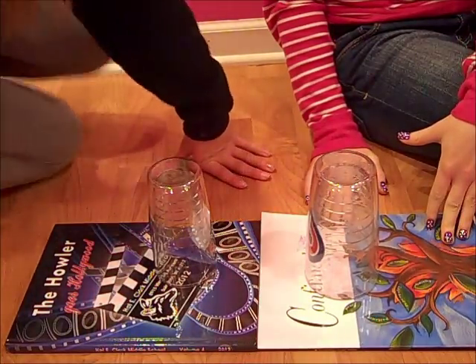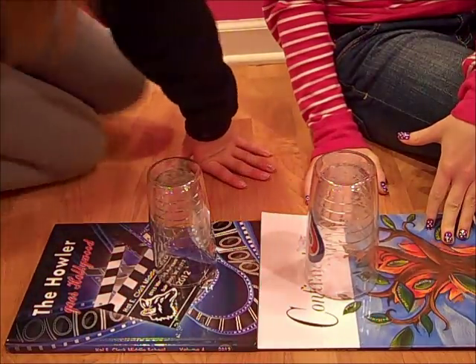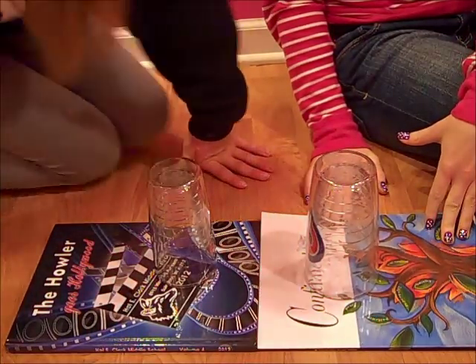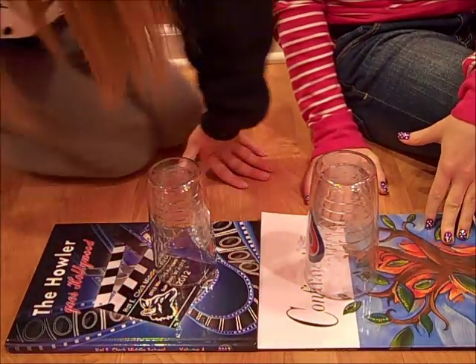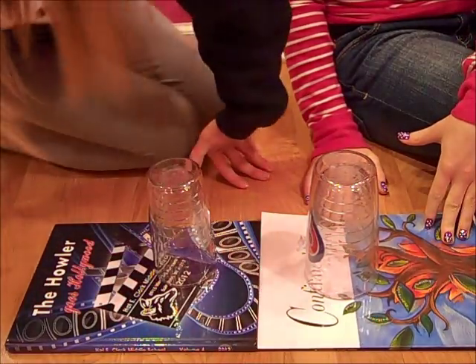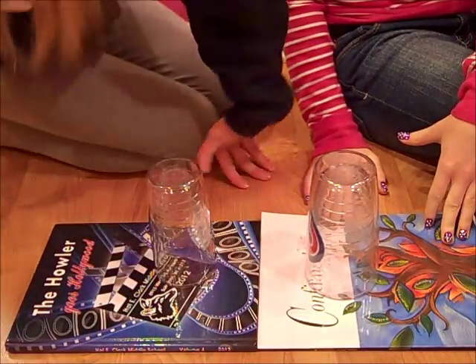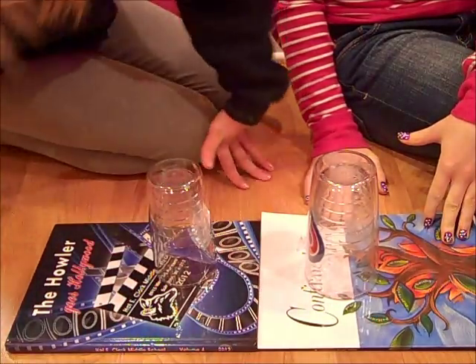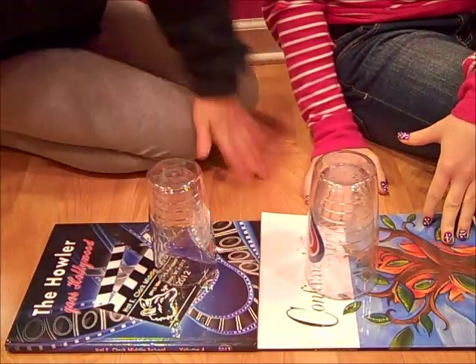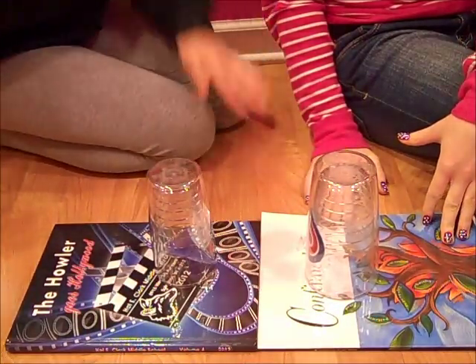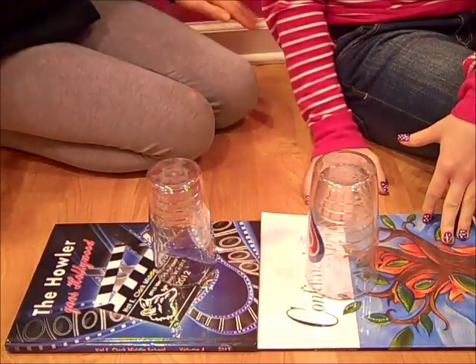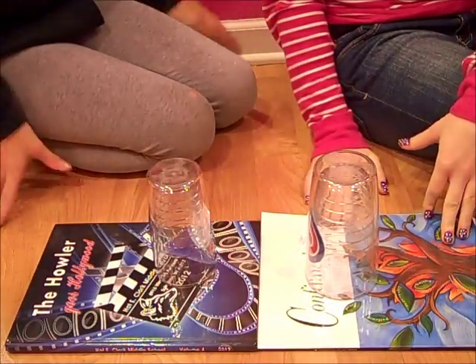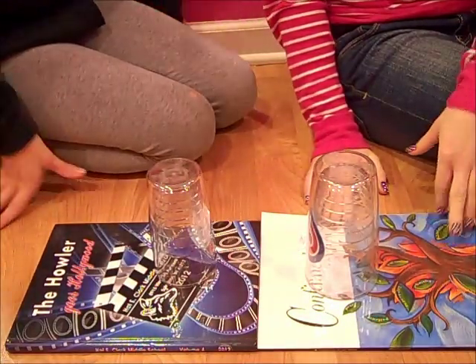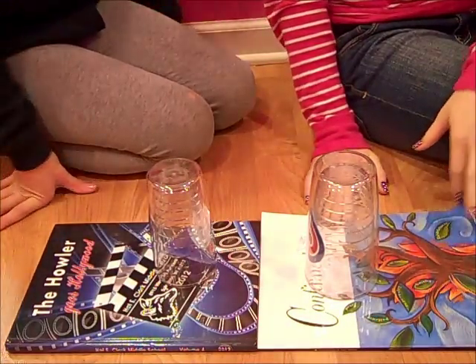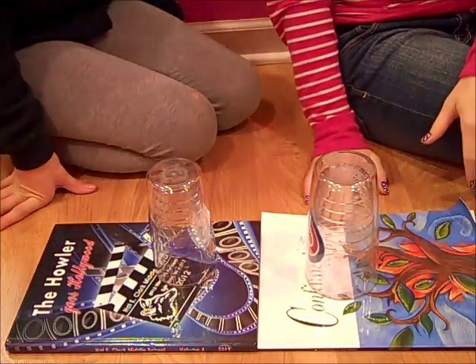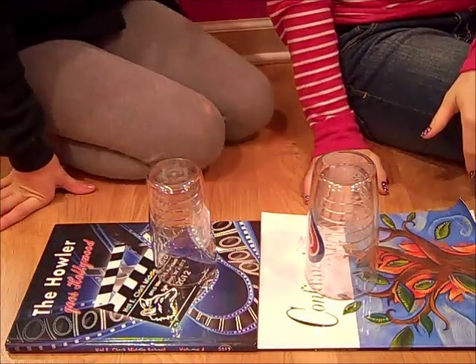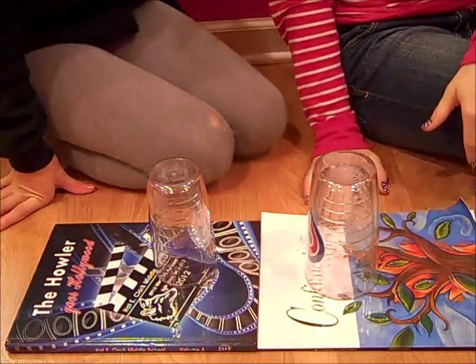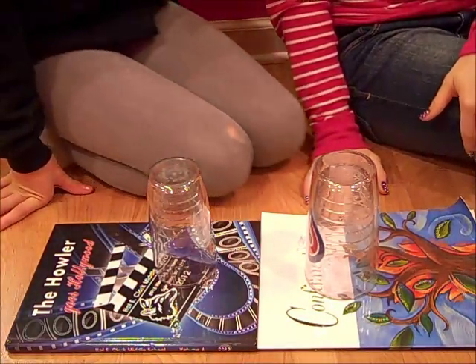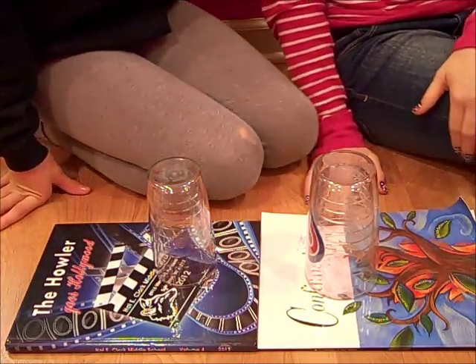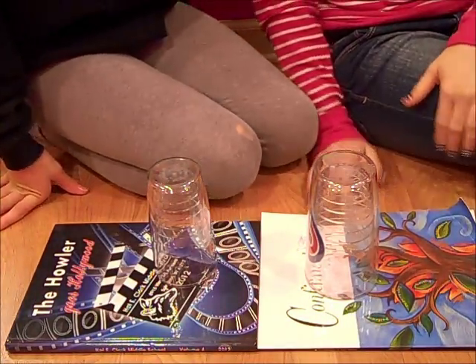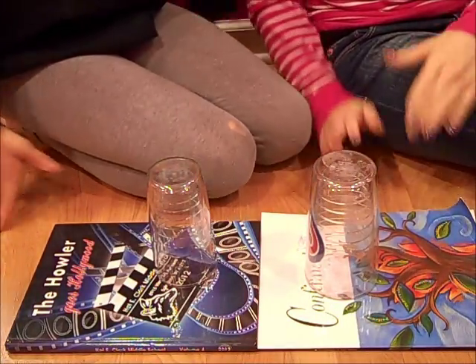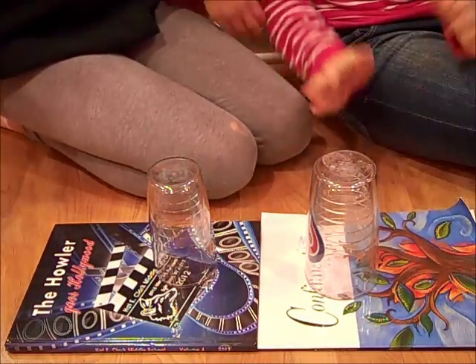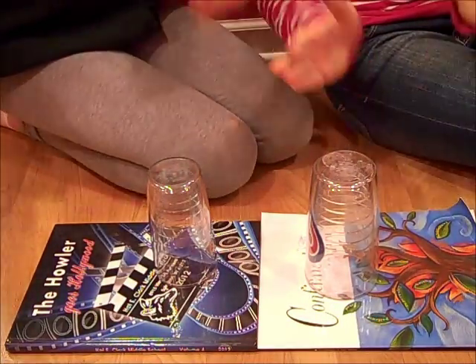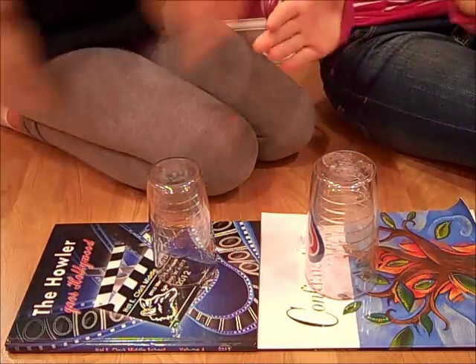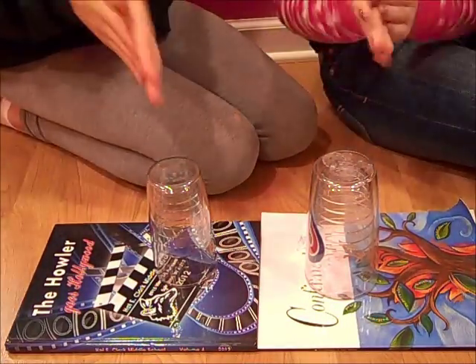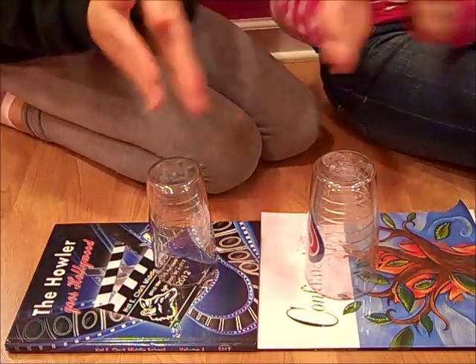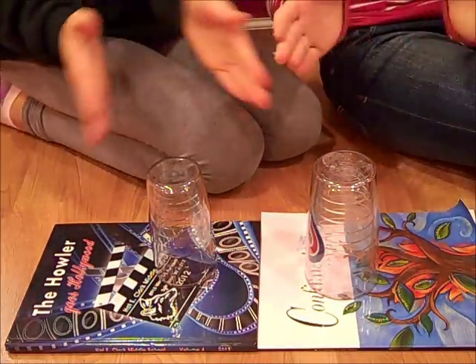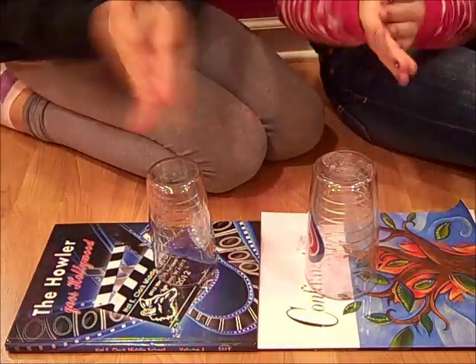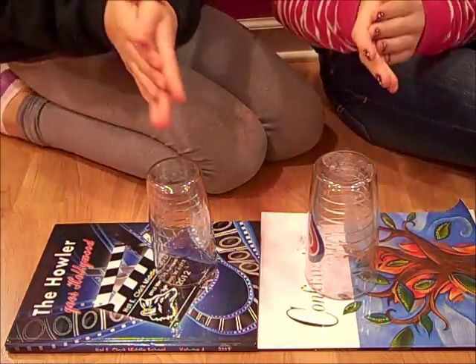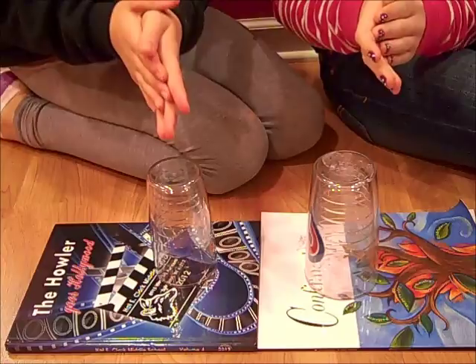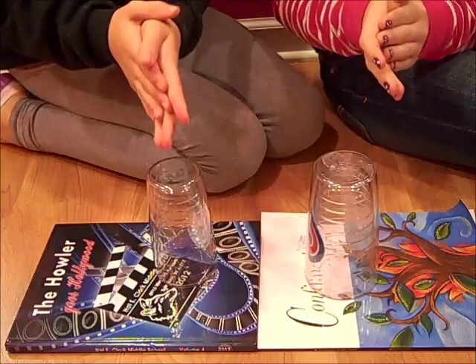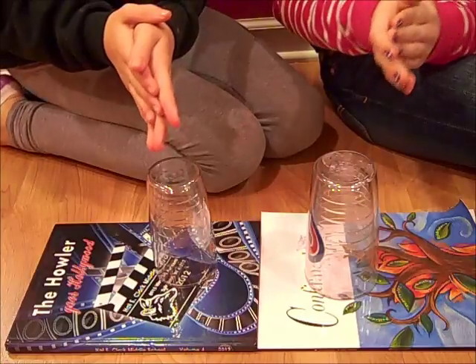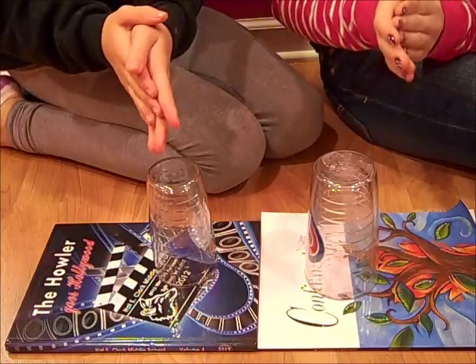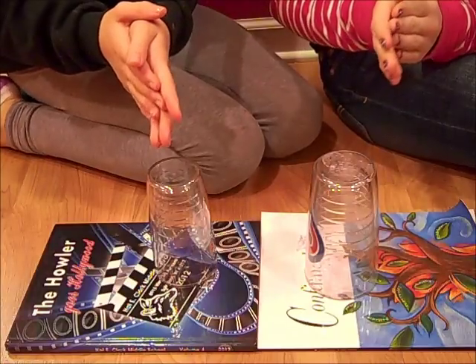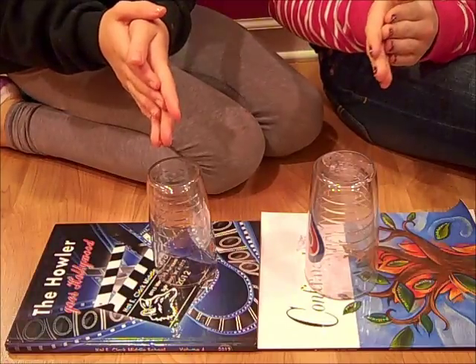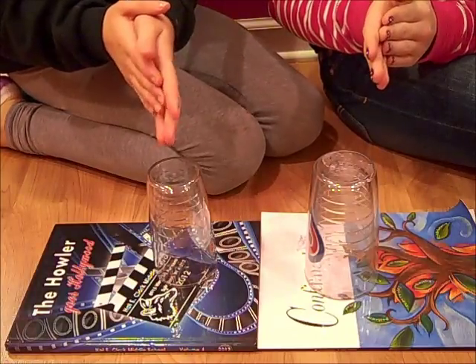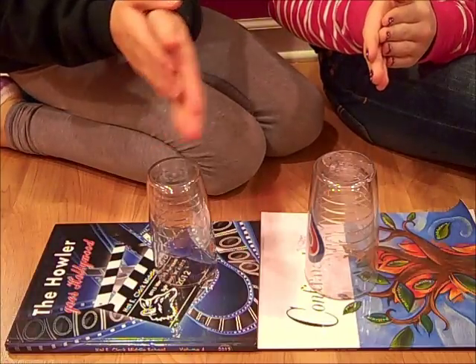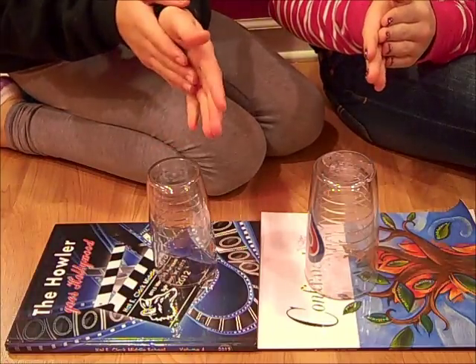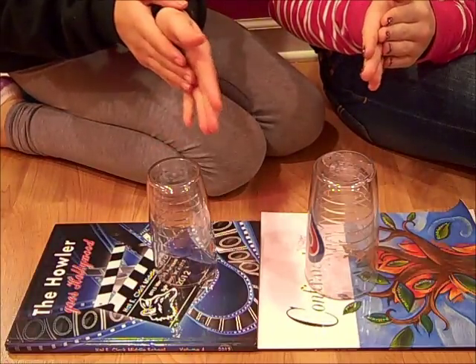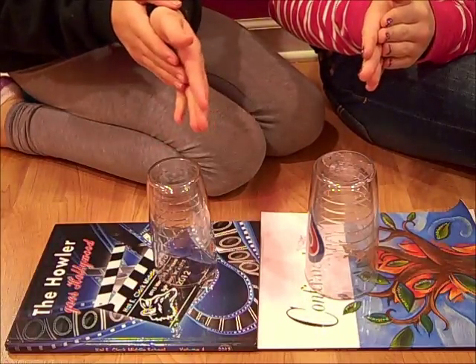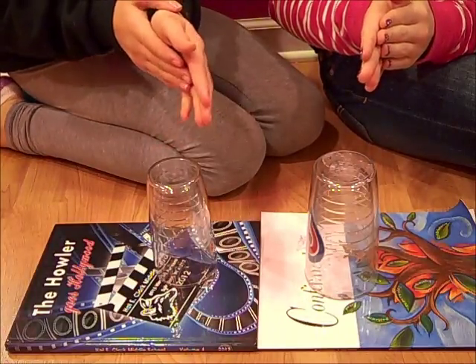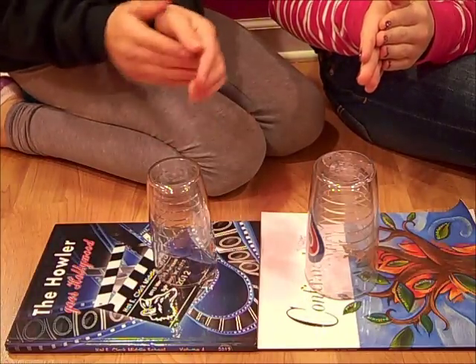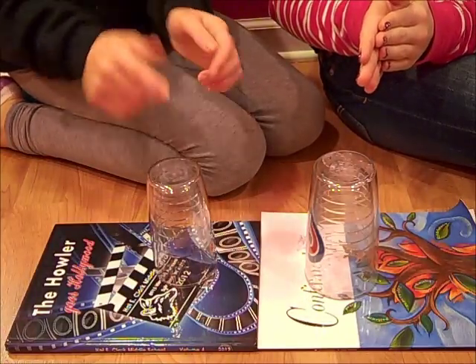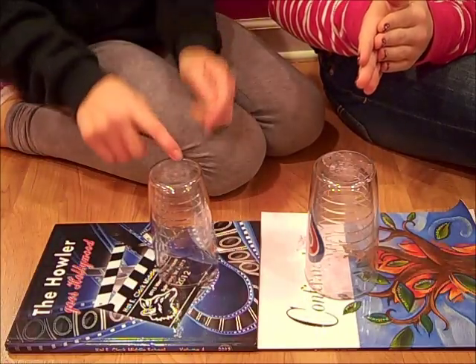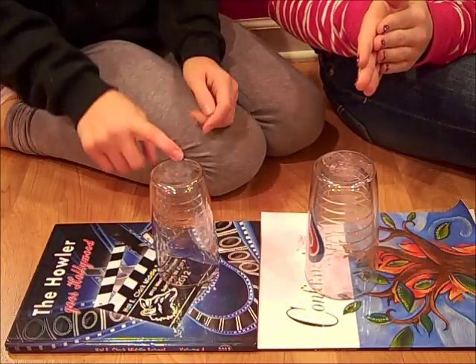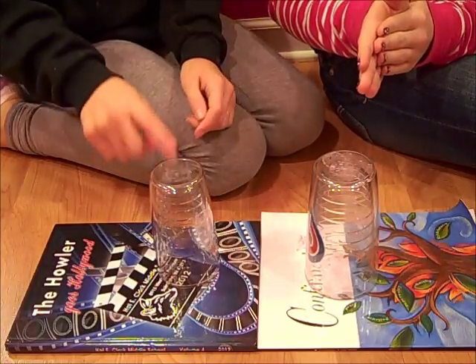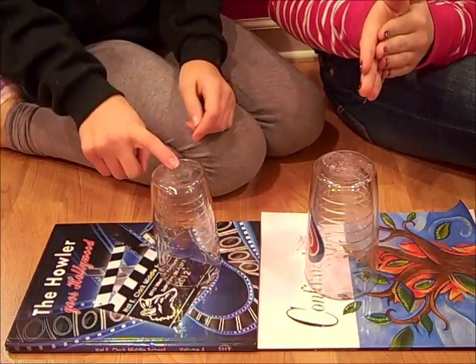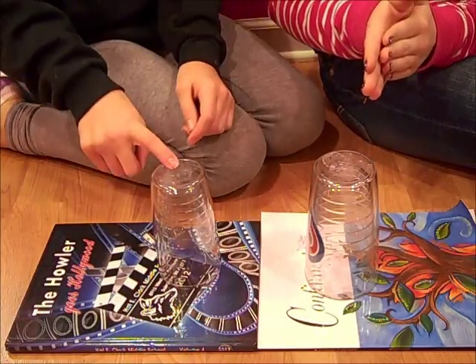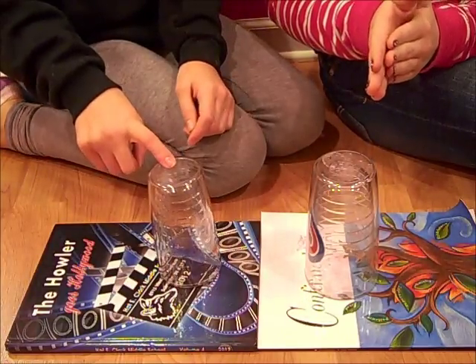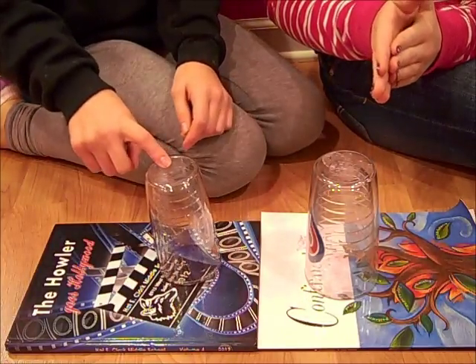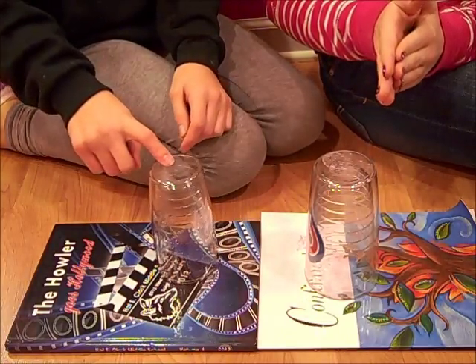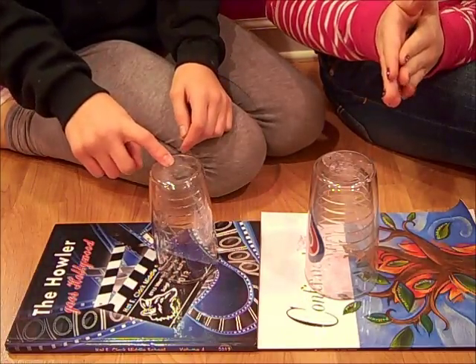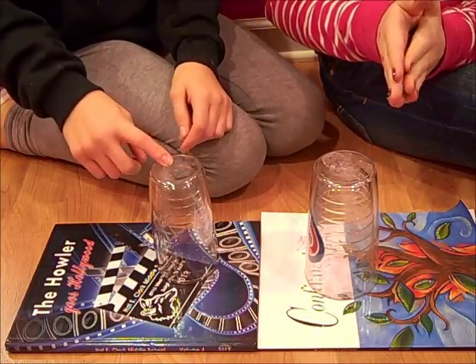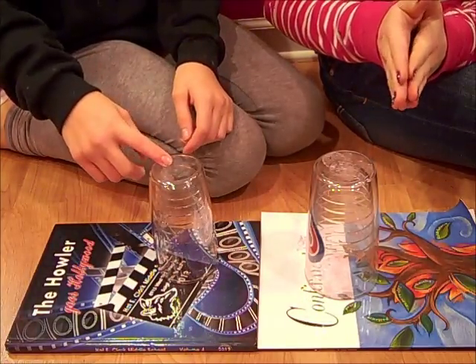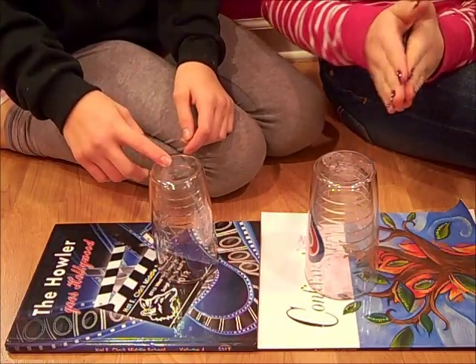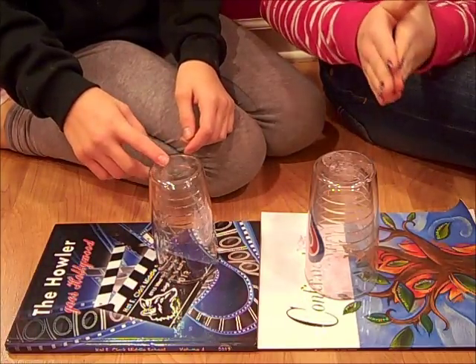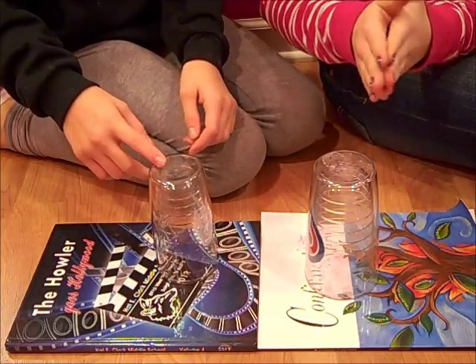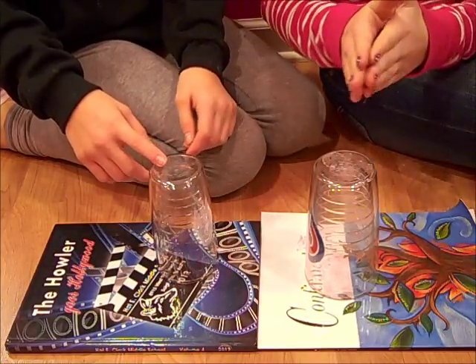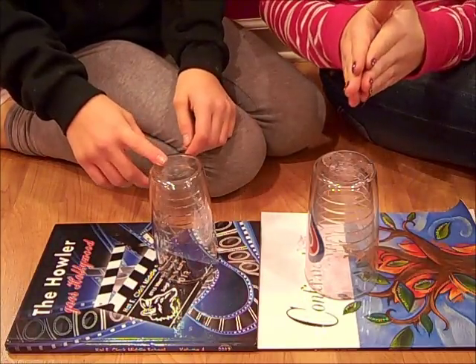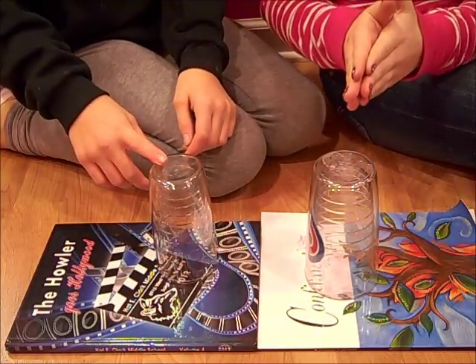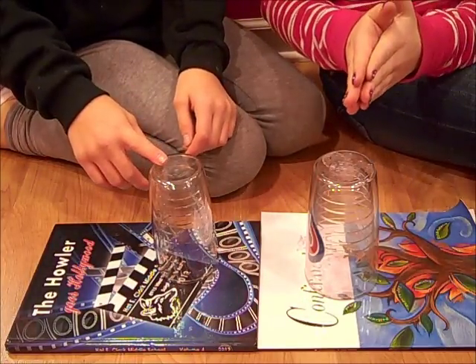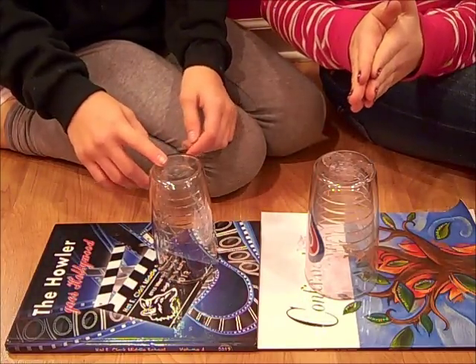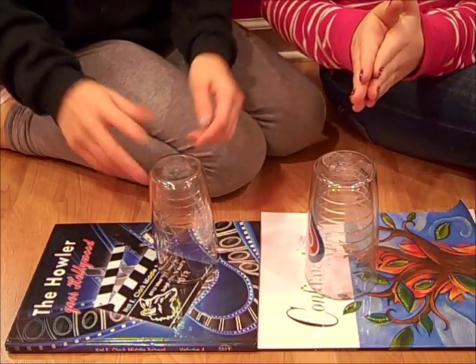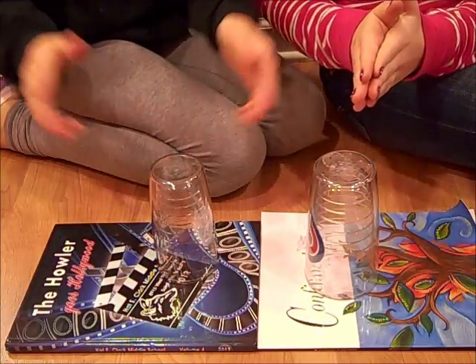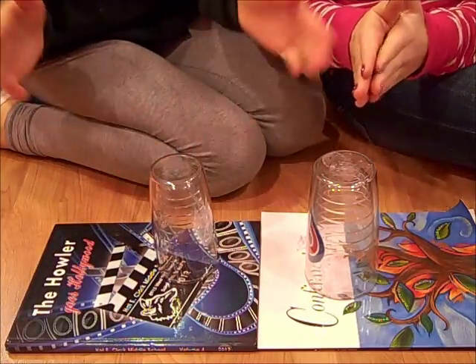The first thing you're going to do is clap twice. Then after that you're going to hit the top of your cup three times.